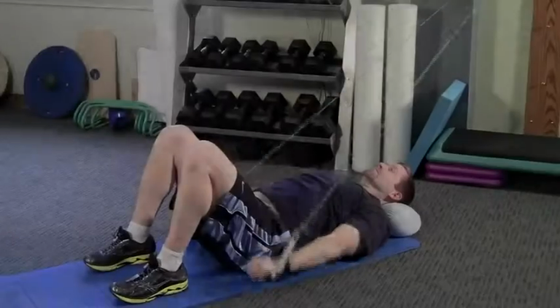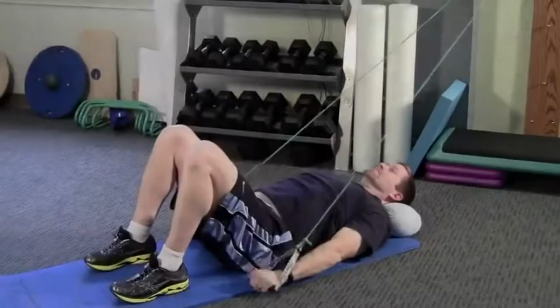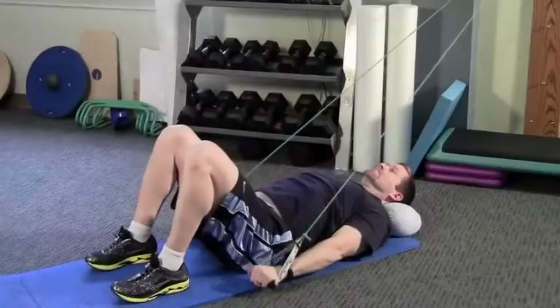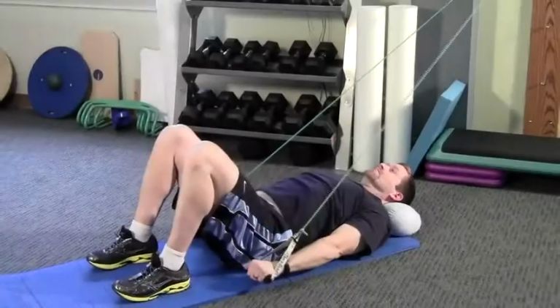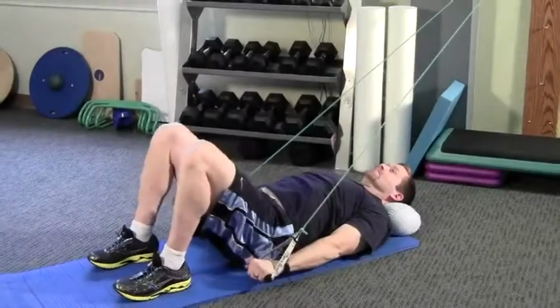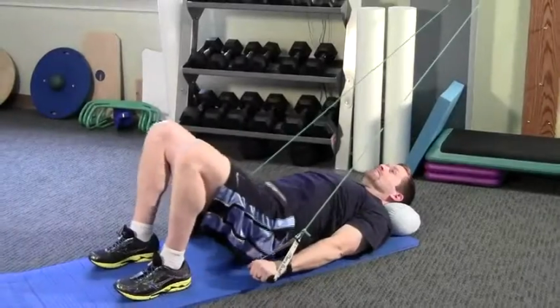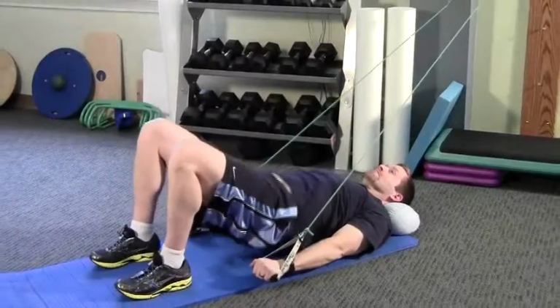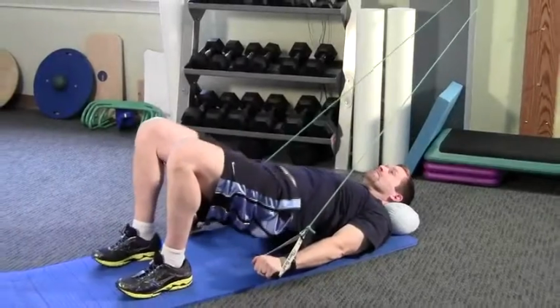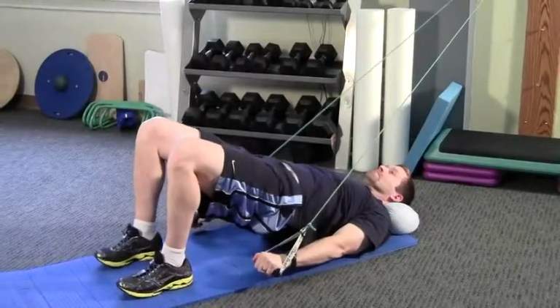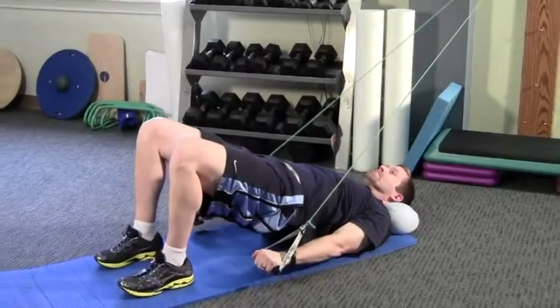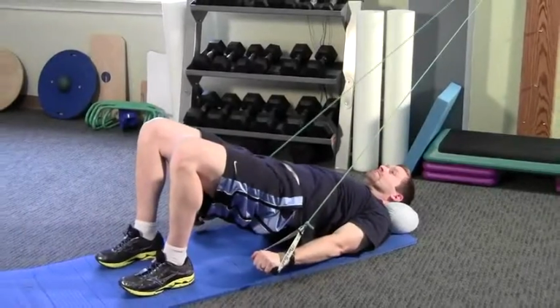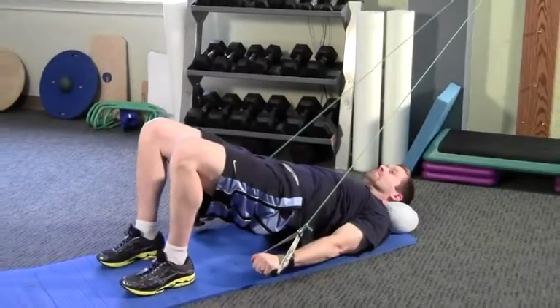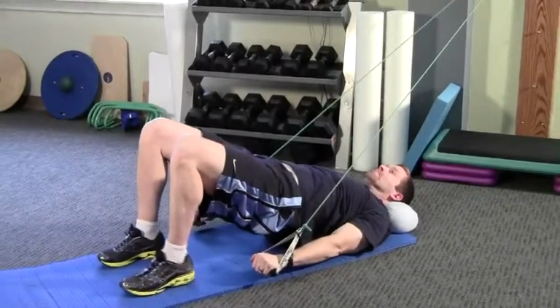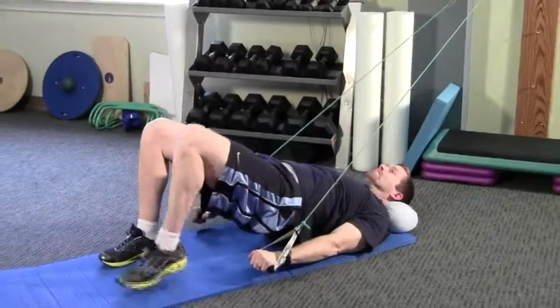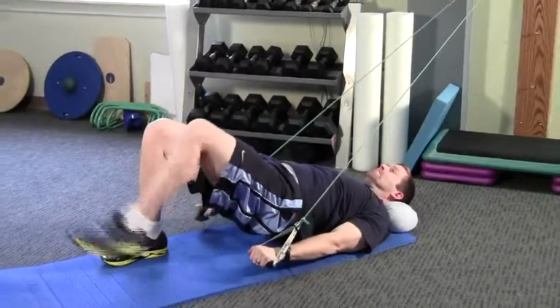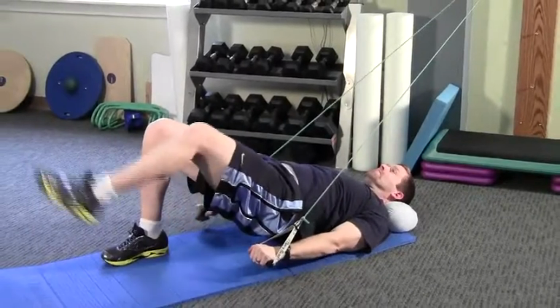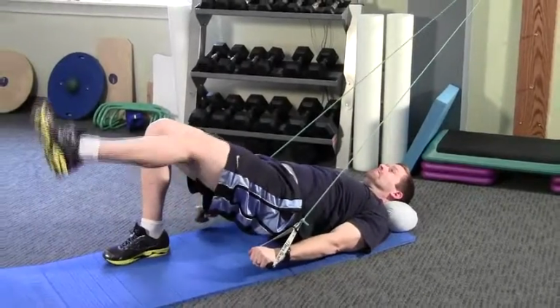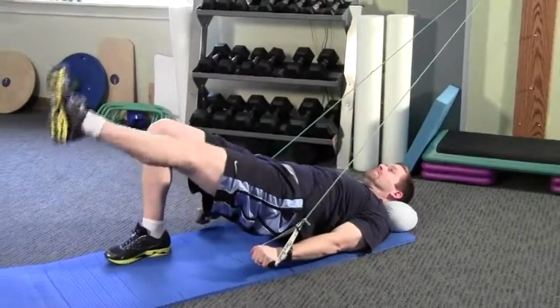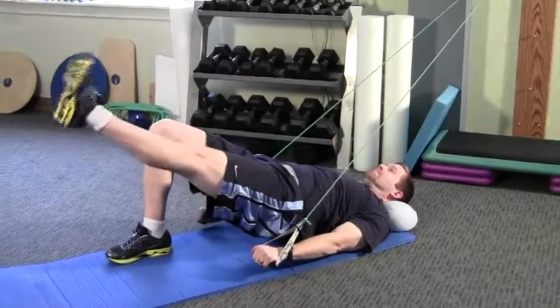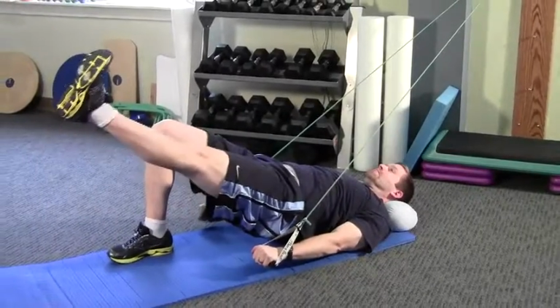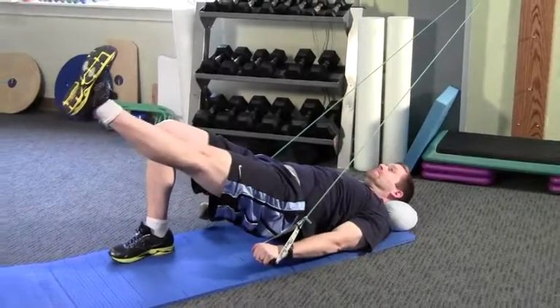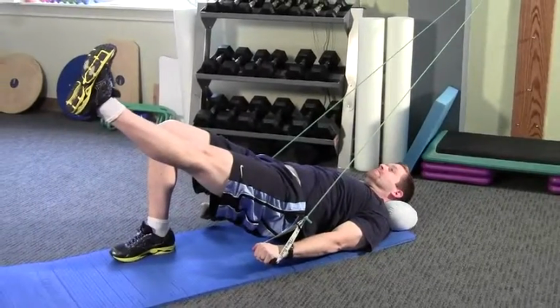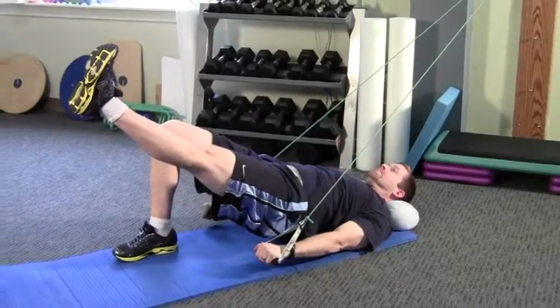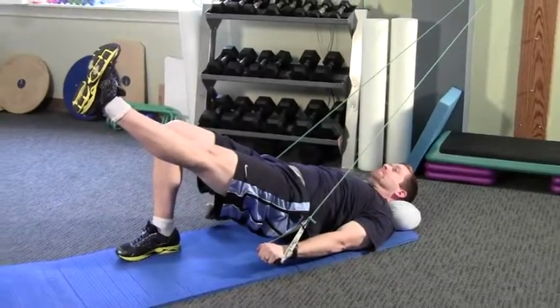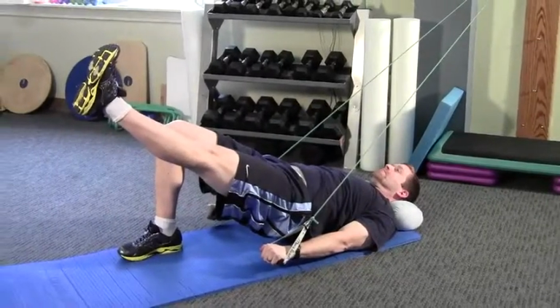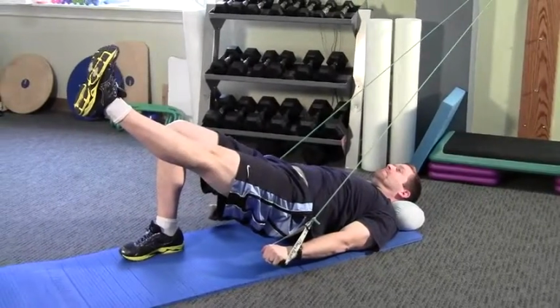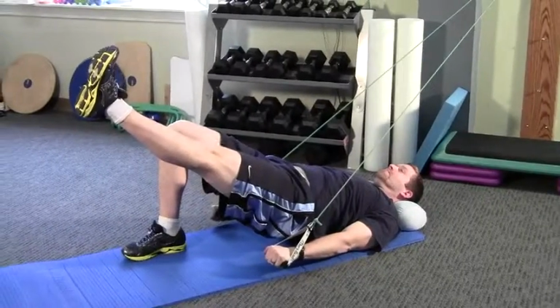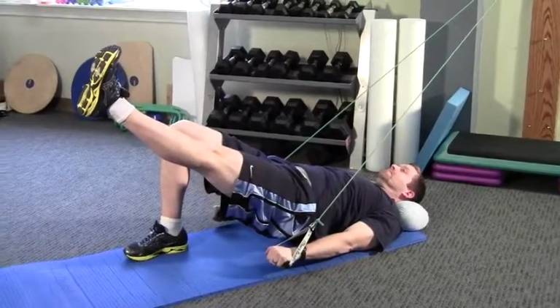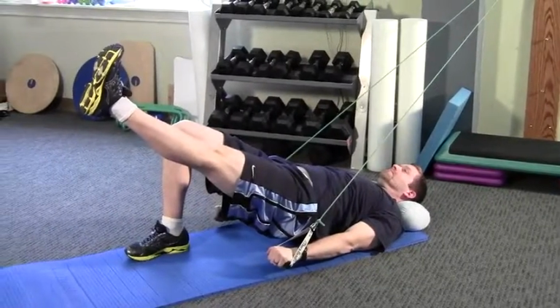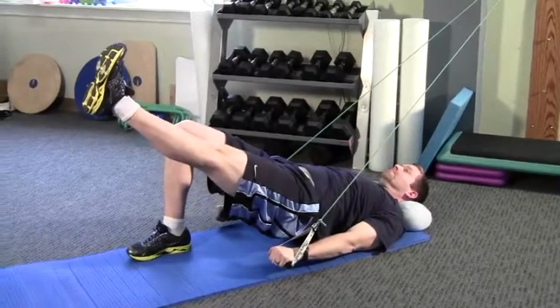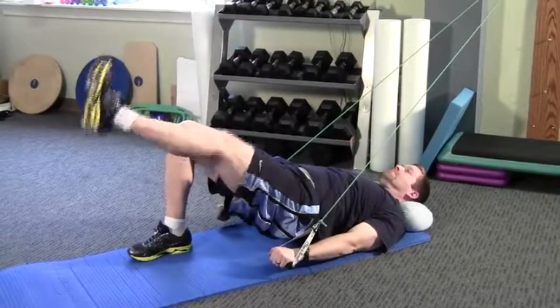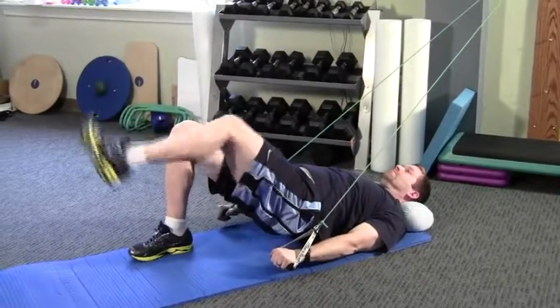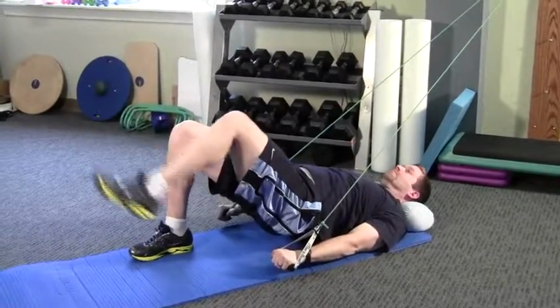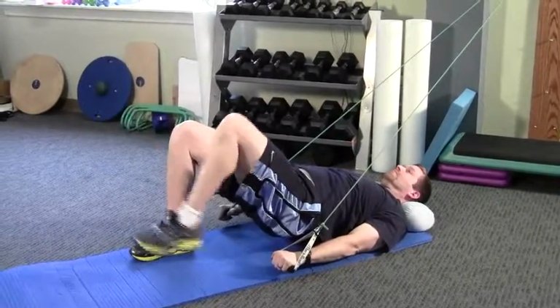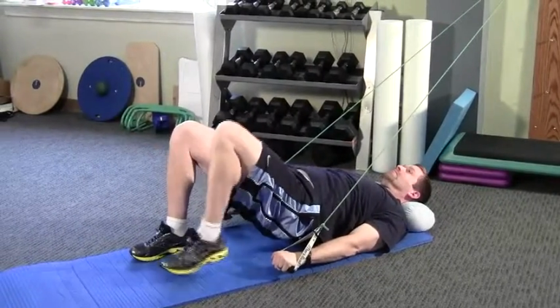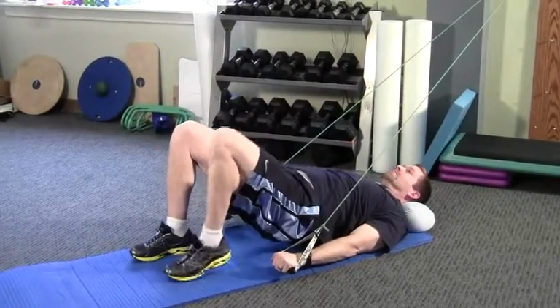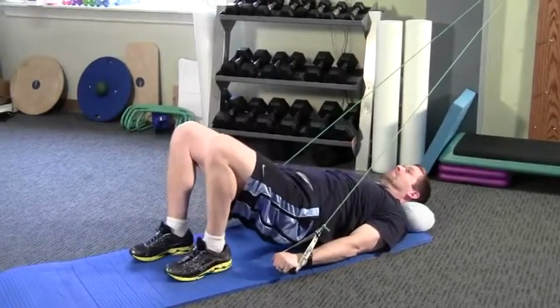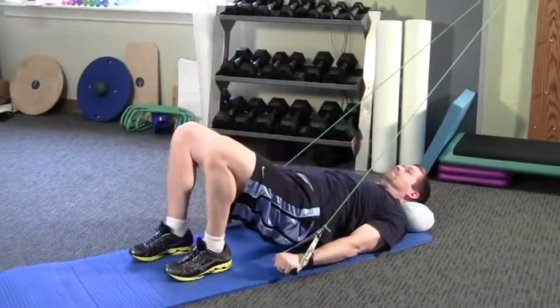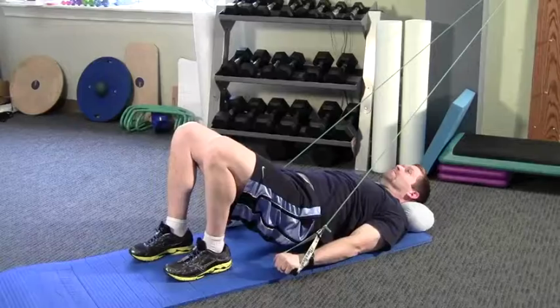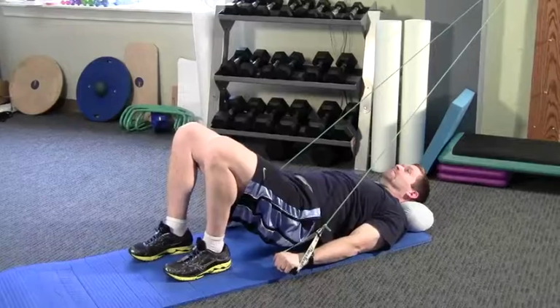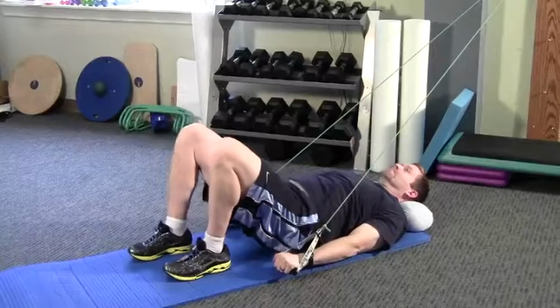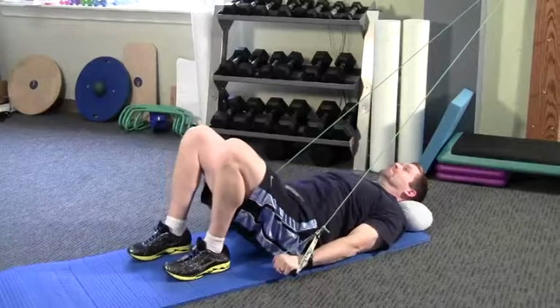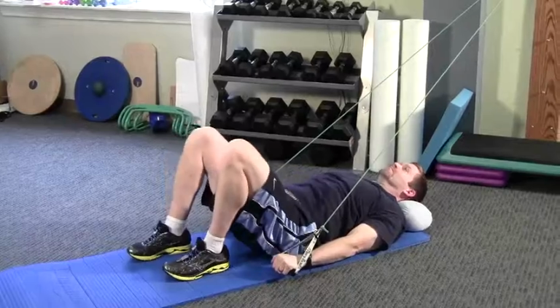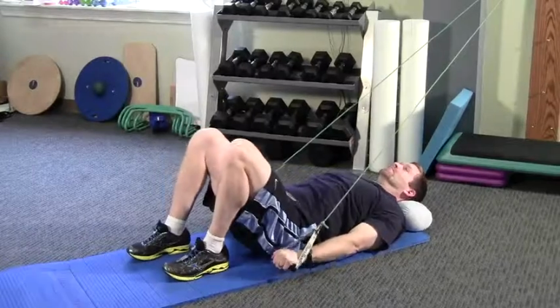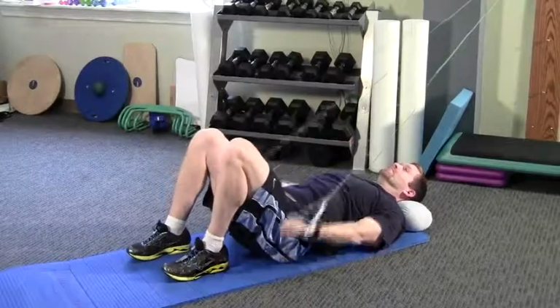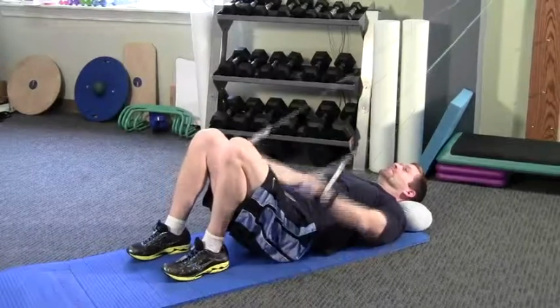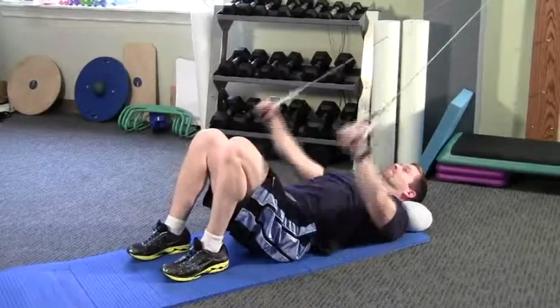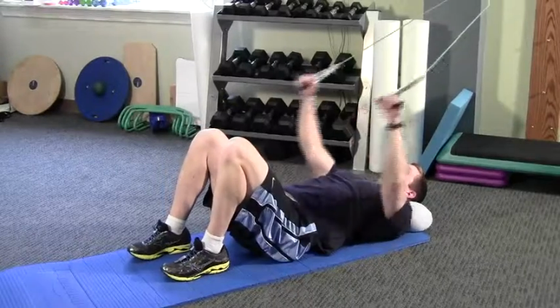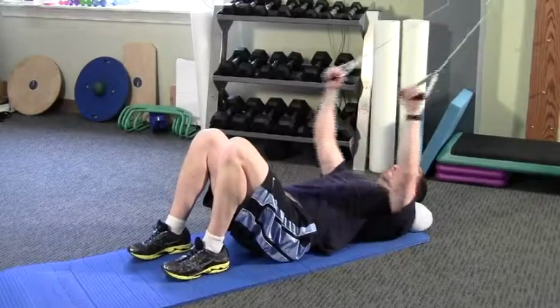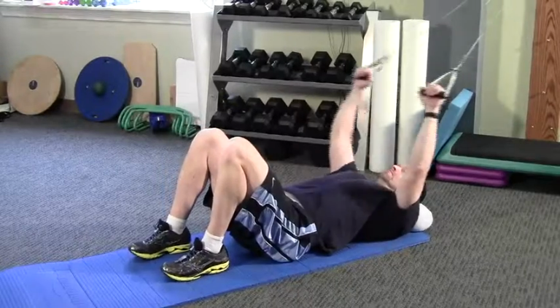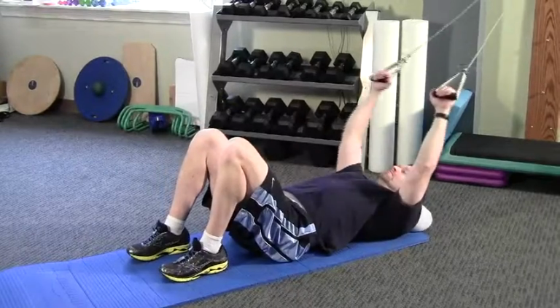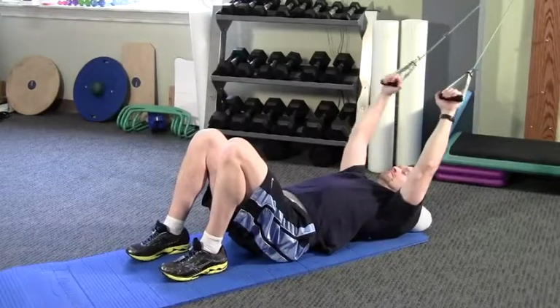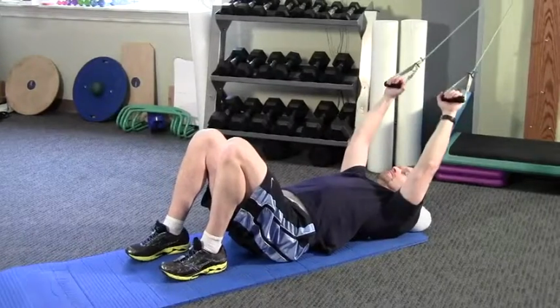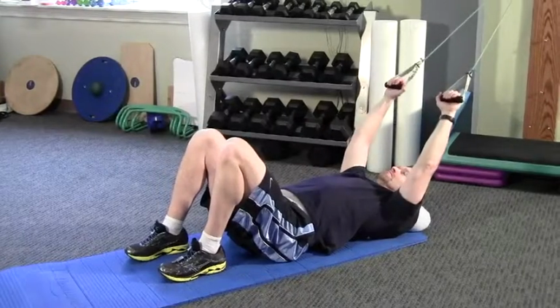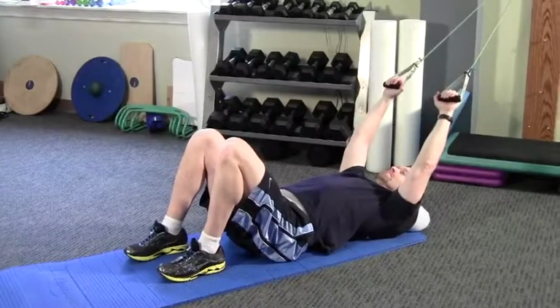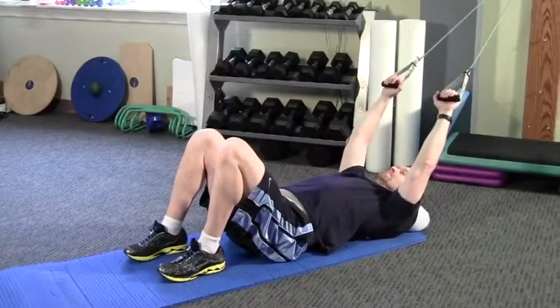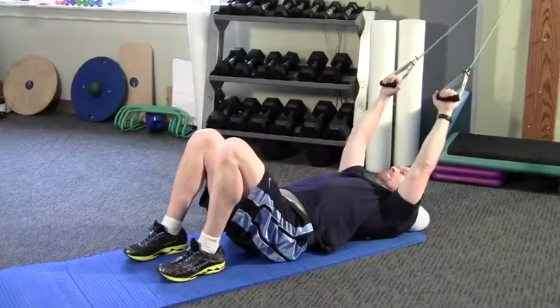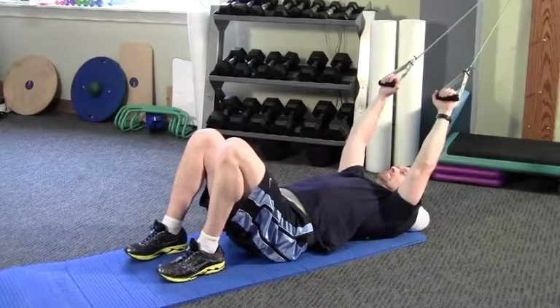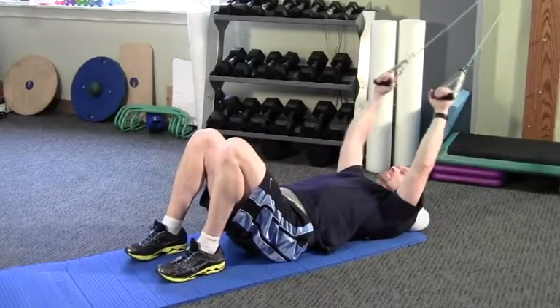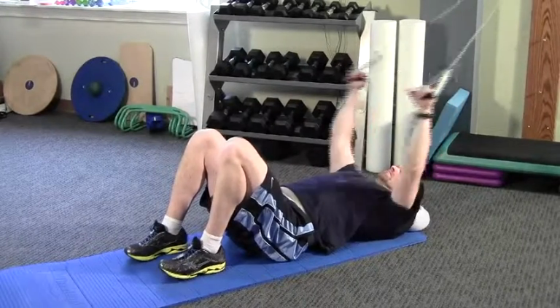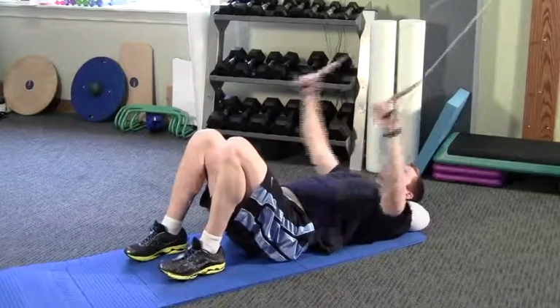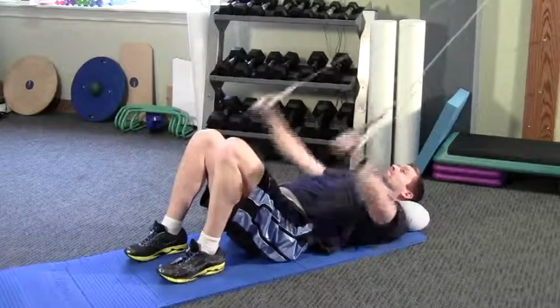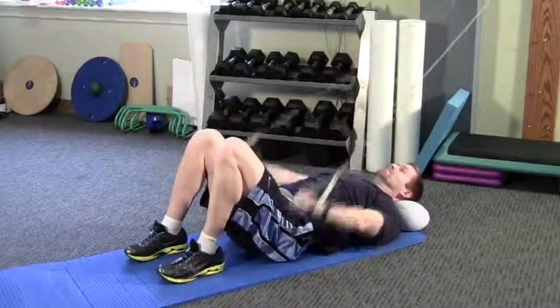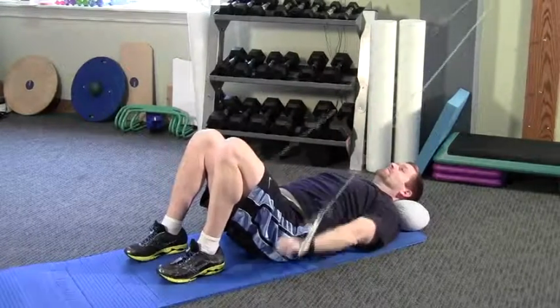Attach tubing at a high point. Lie on your back with both knees bent. Keep your abdominals drawn tight. Pull handles of the tubing down along your side.